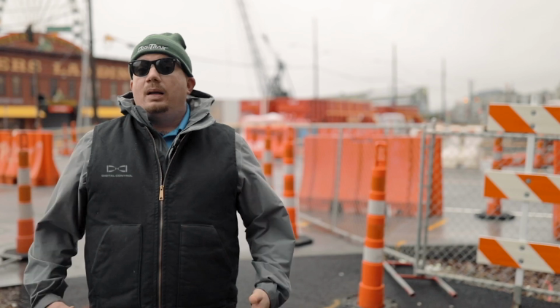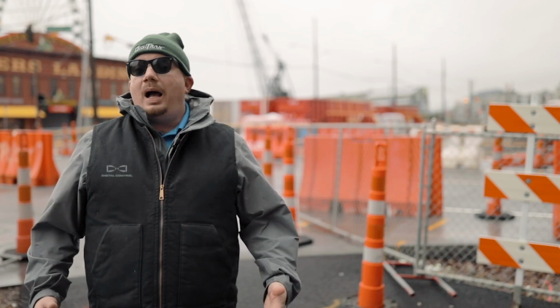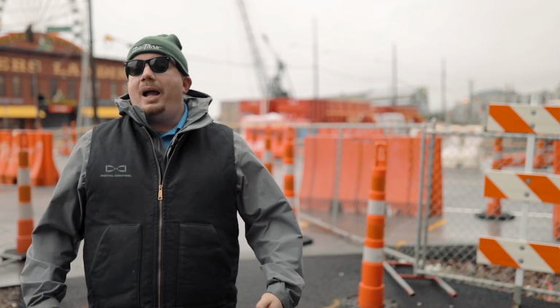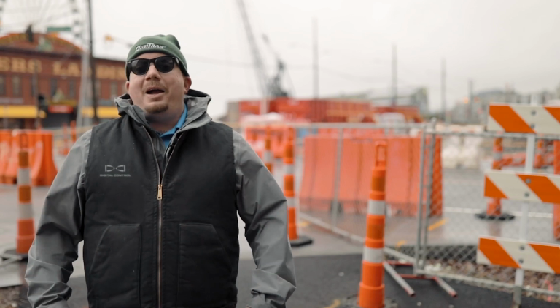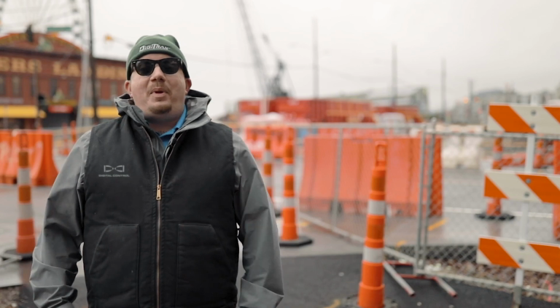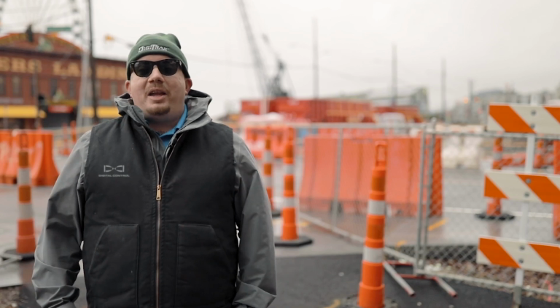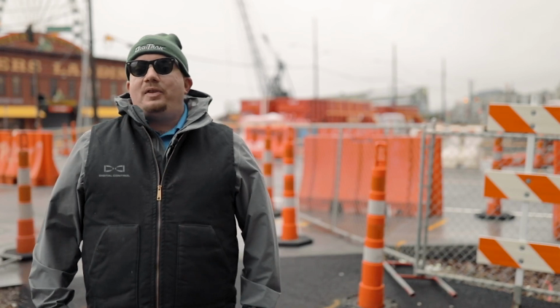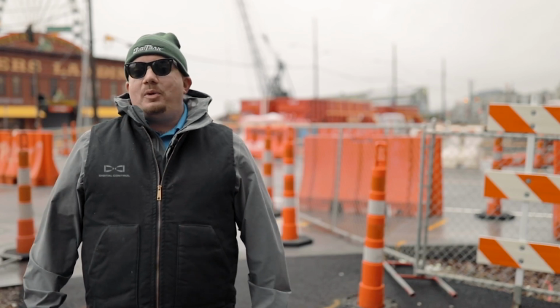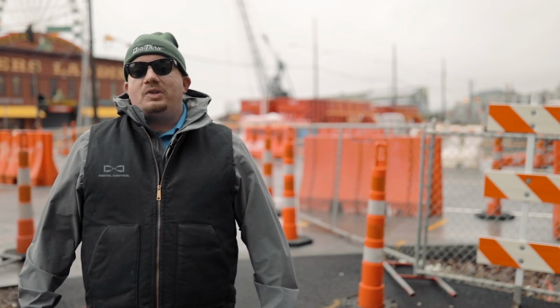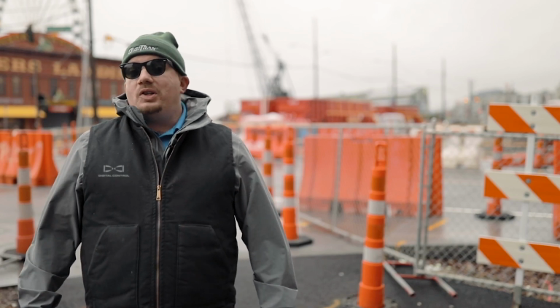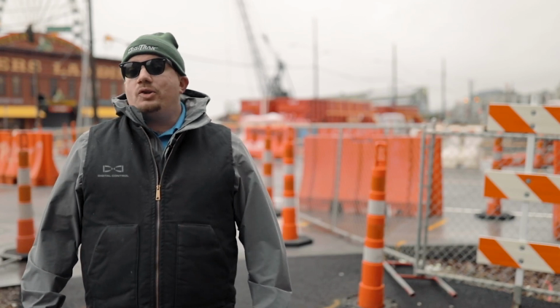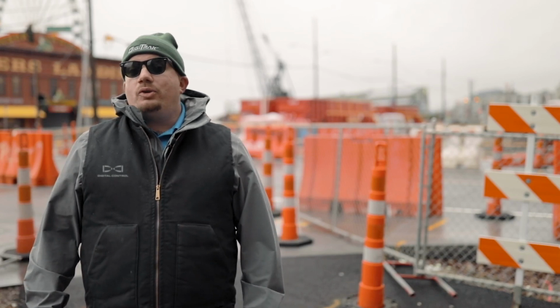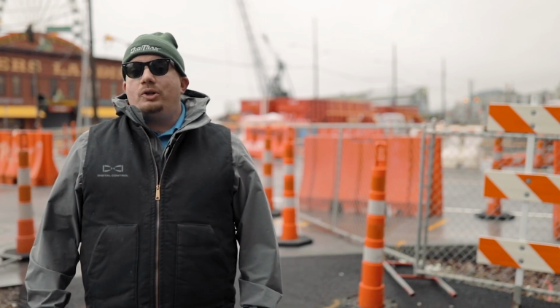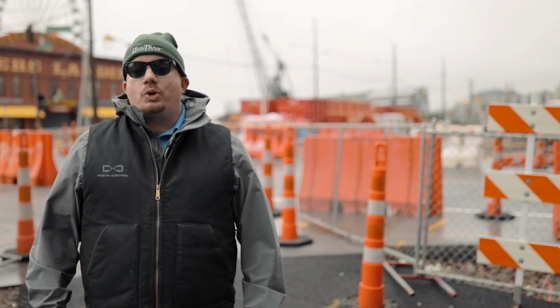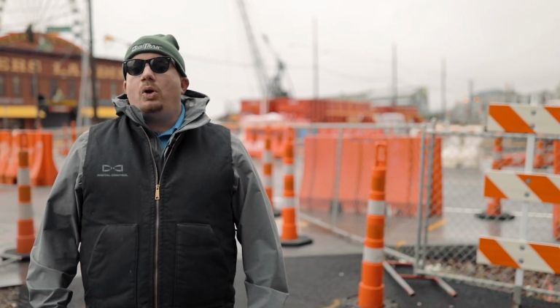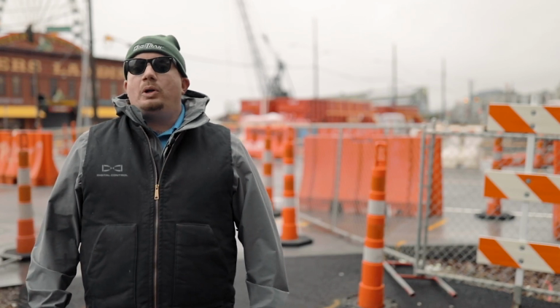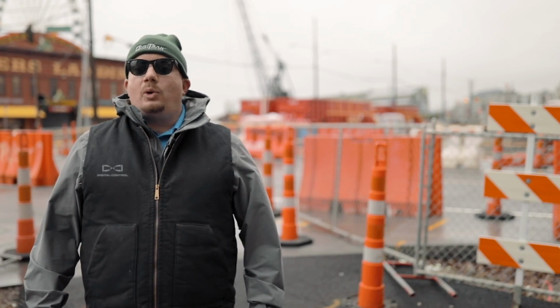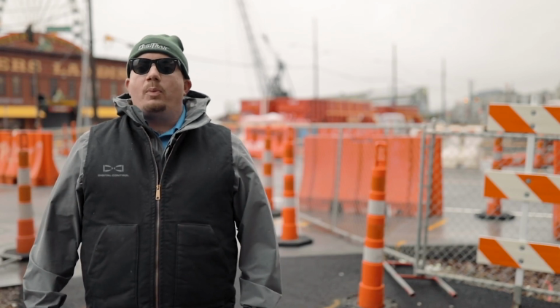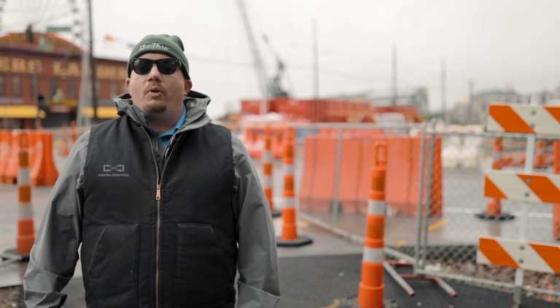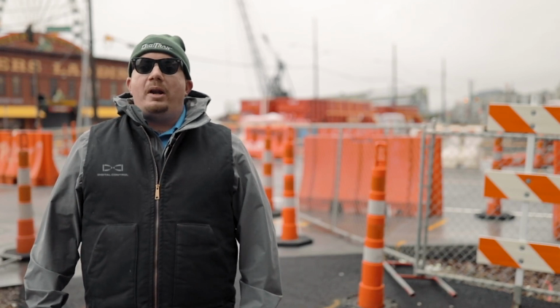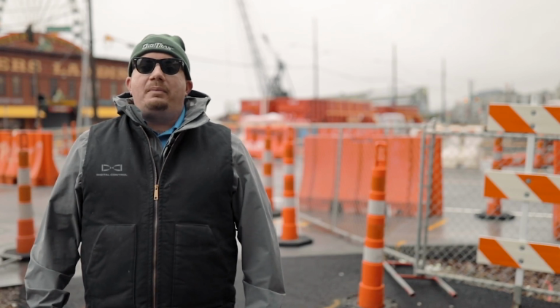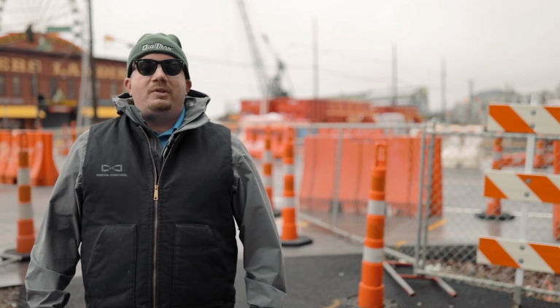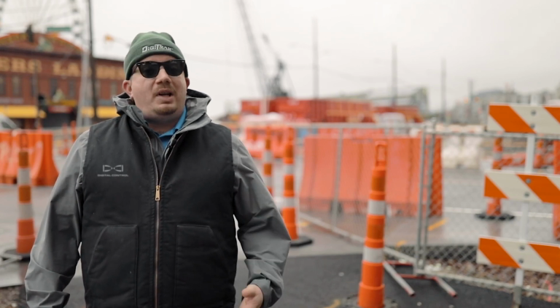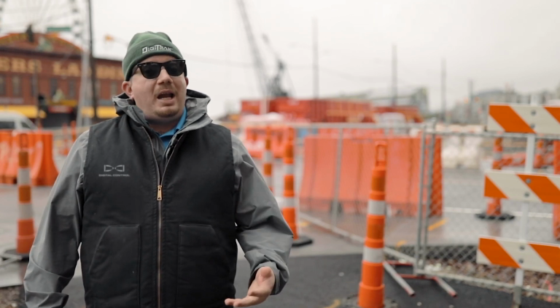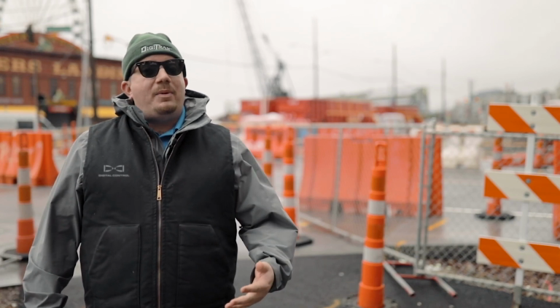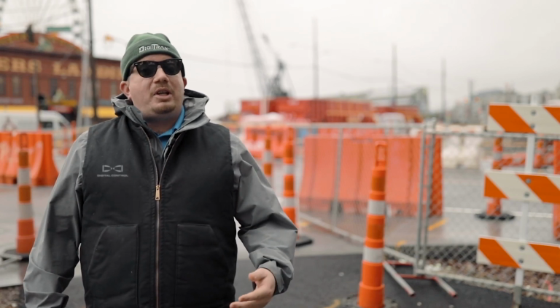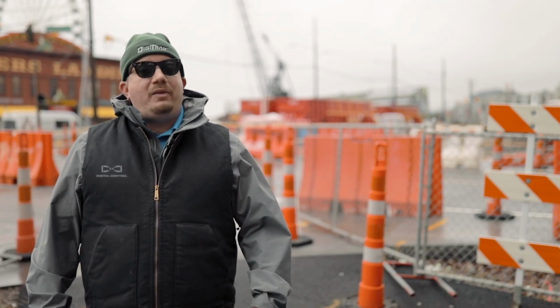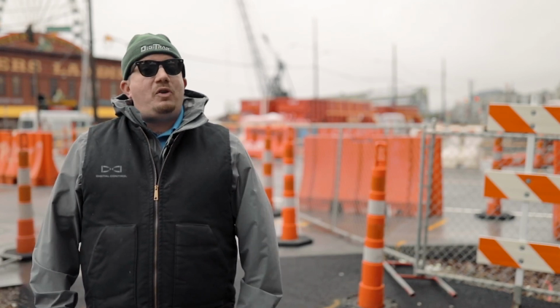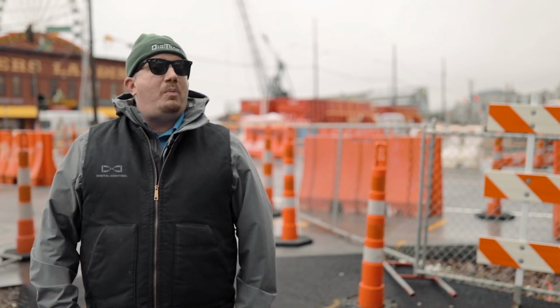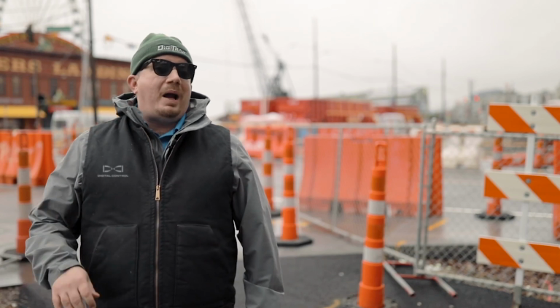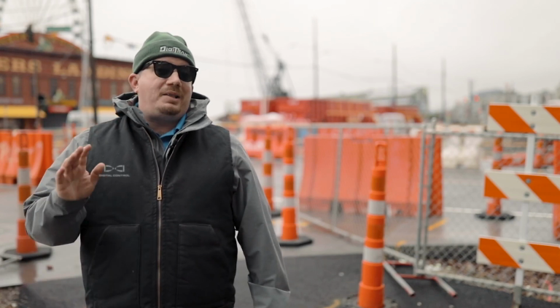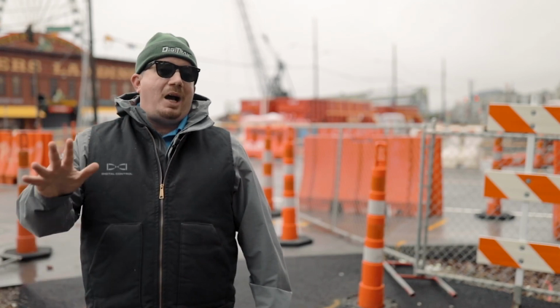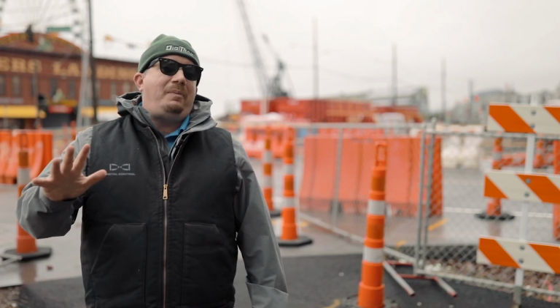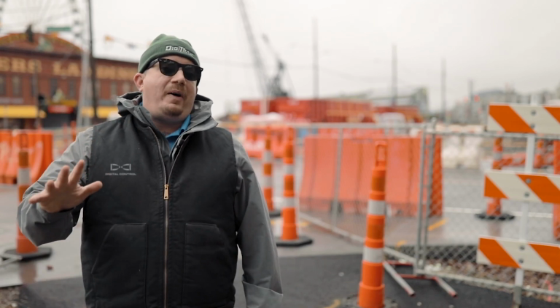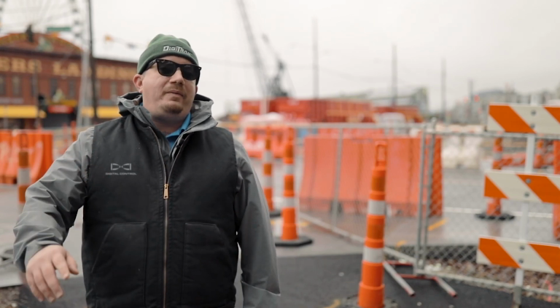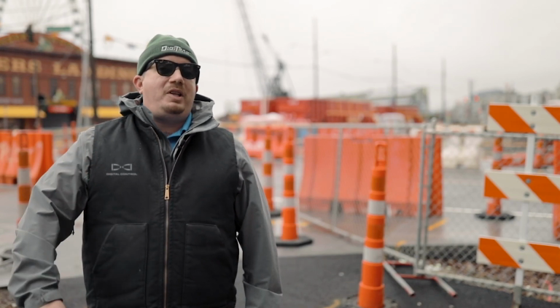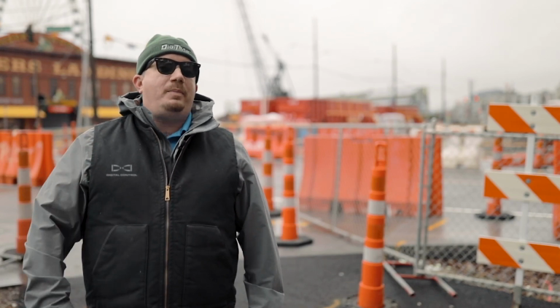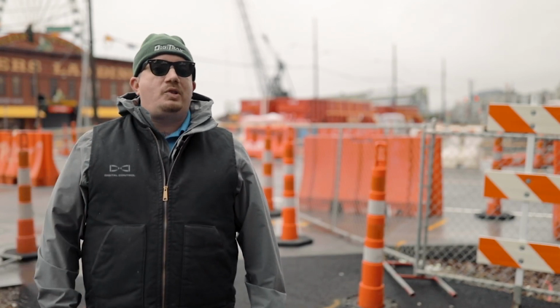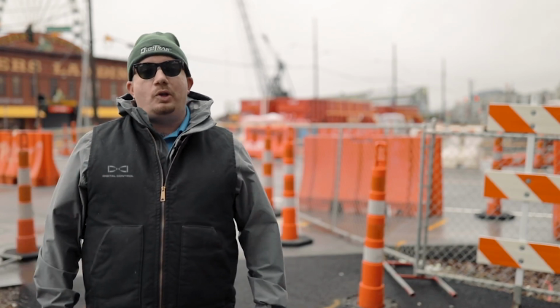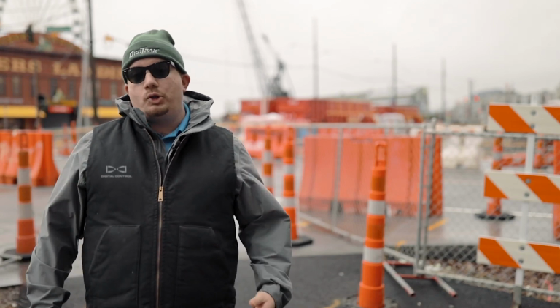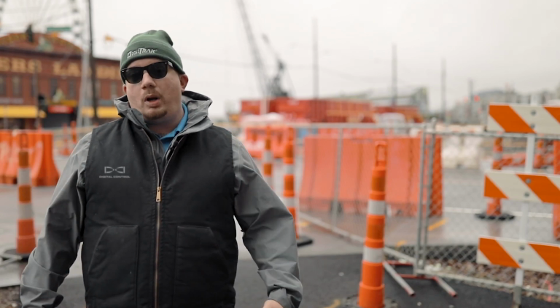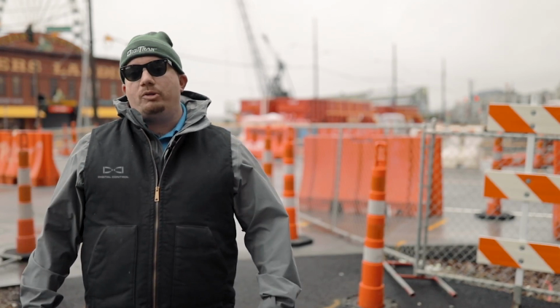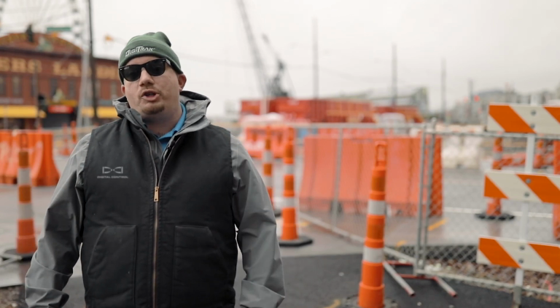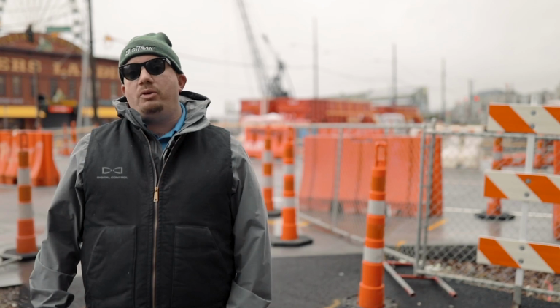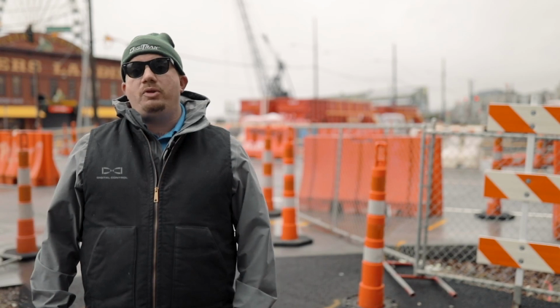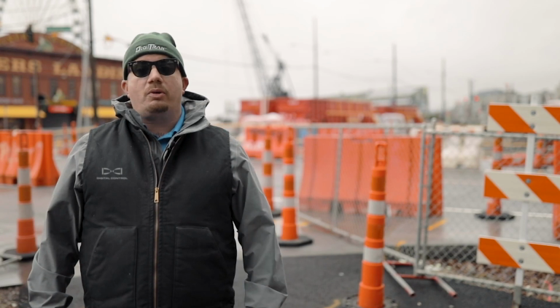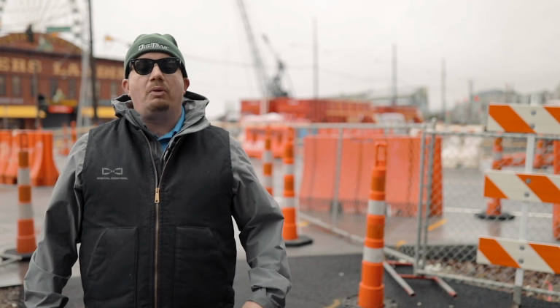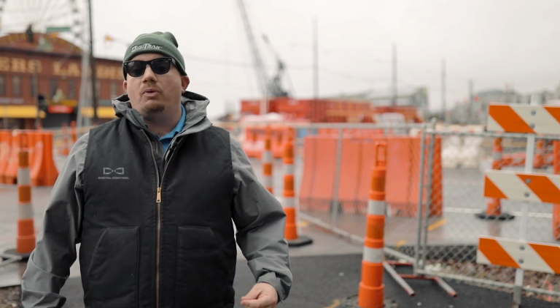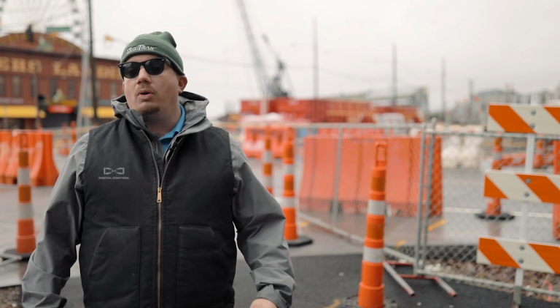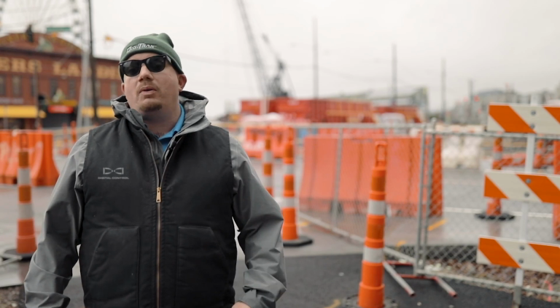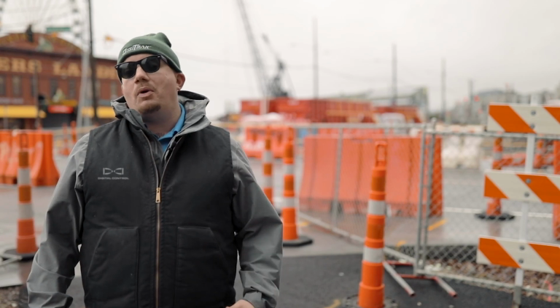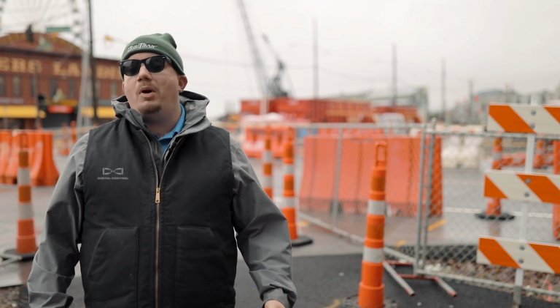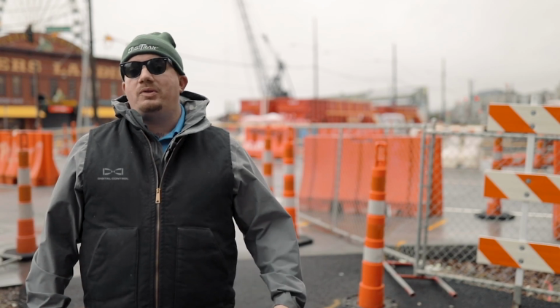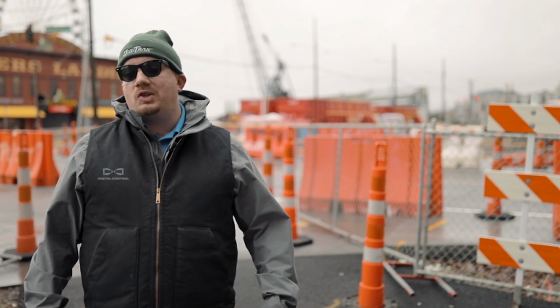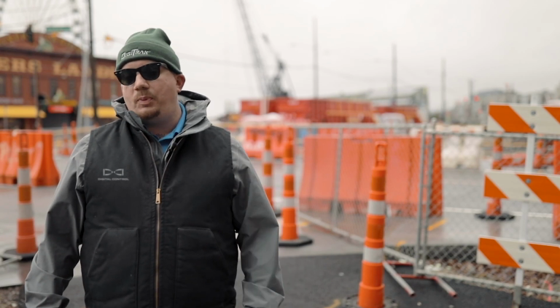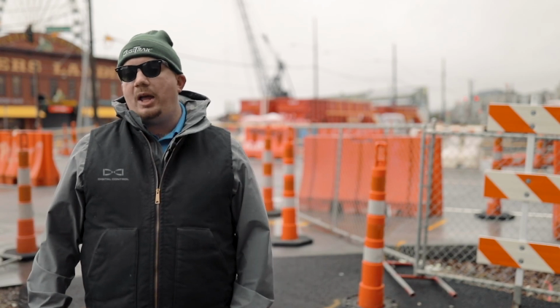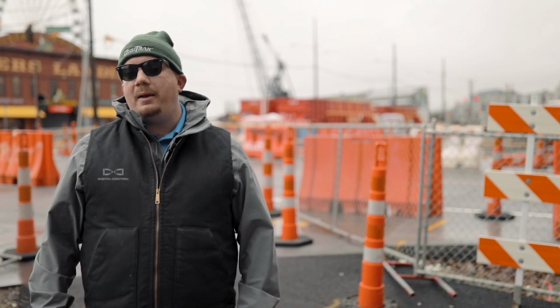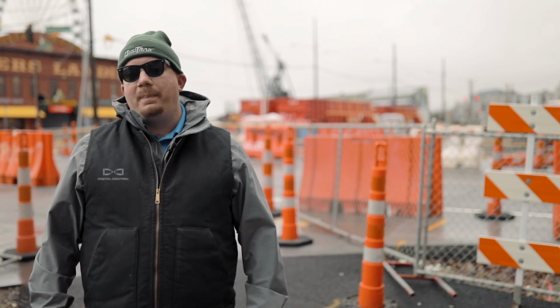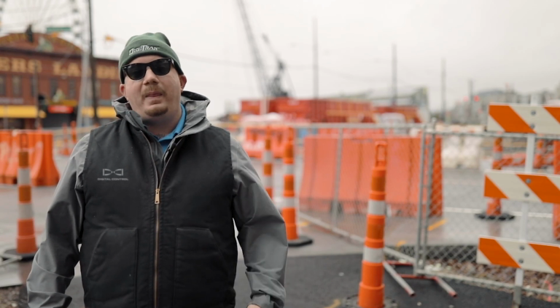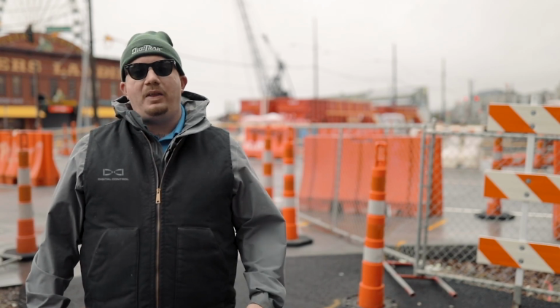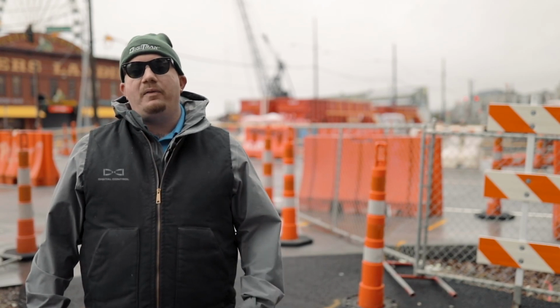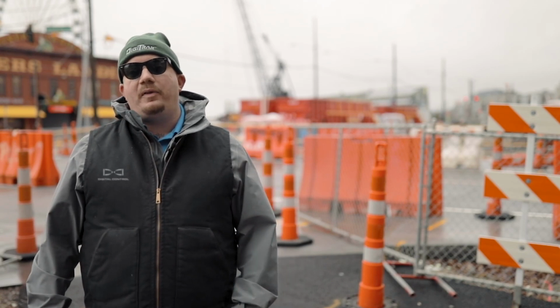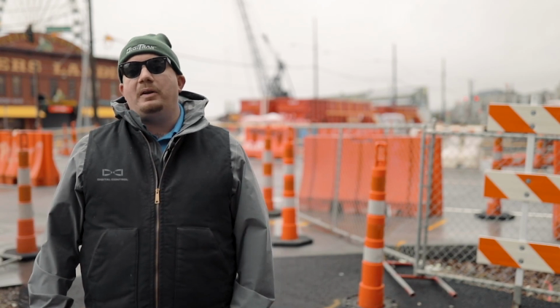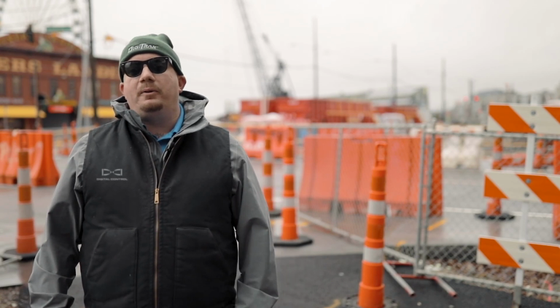Hi, I'm Anthony with Digital Control Incorporated. Today I'm going to give you my top five tips to troubleshoot your Aurora remote display in the field.